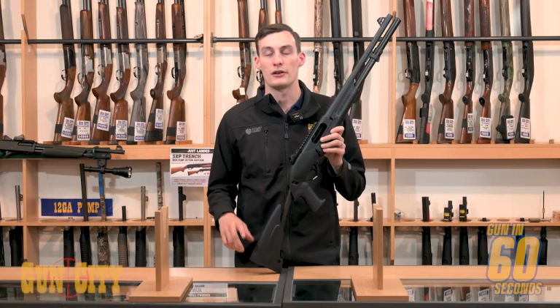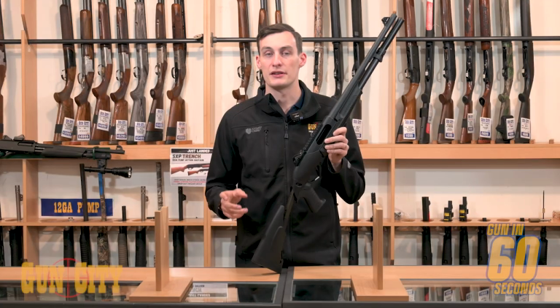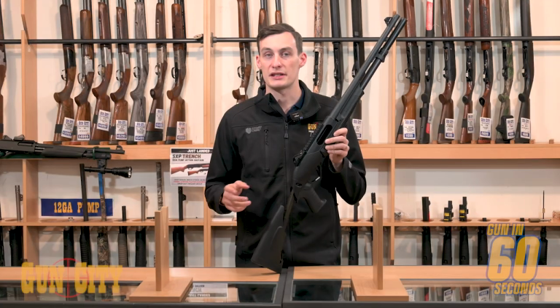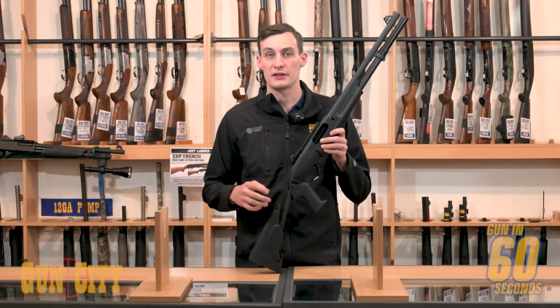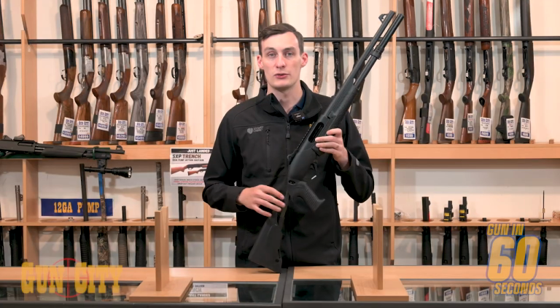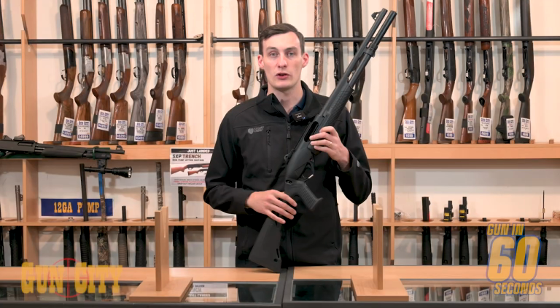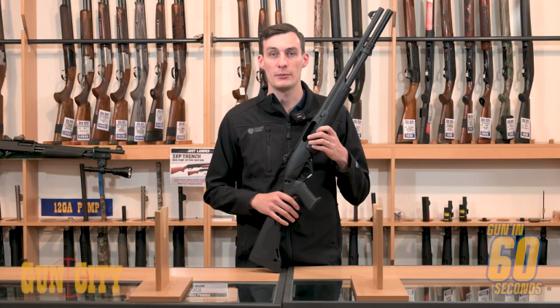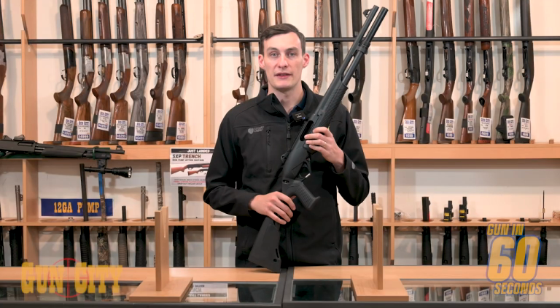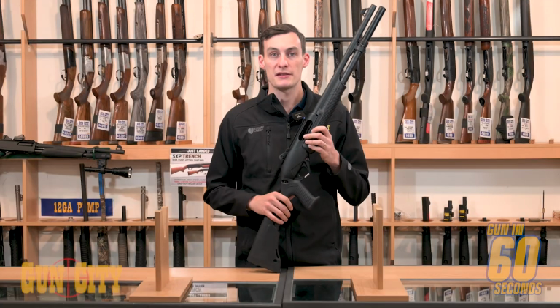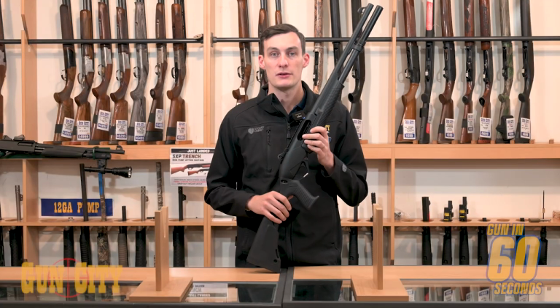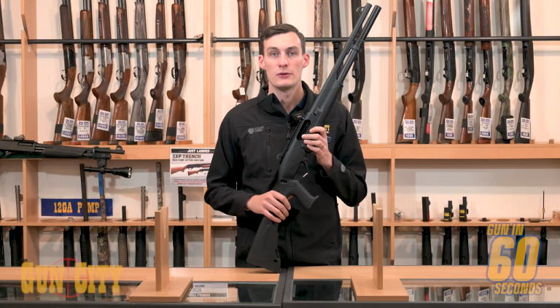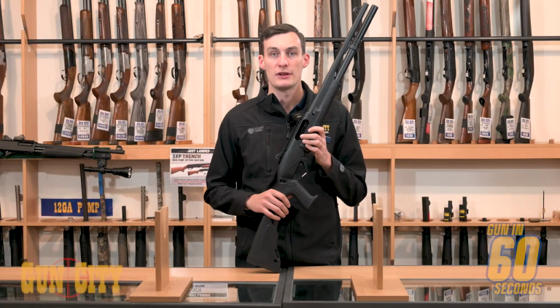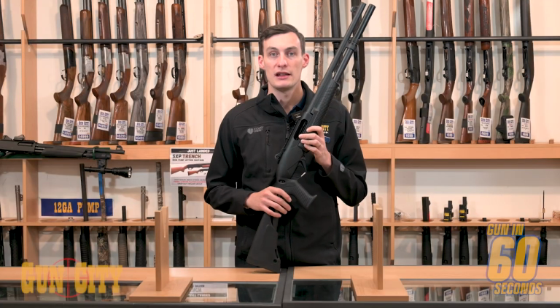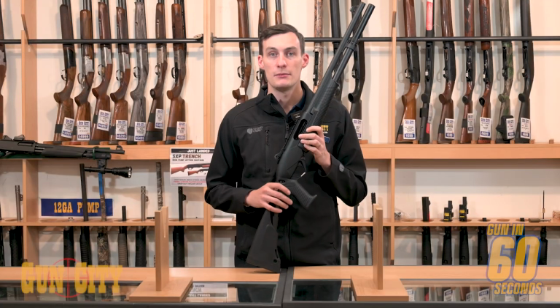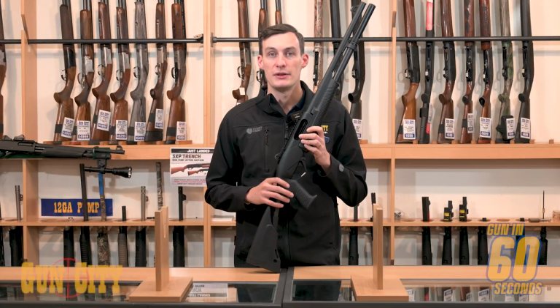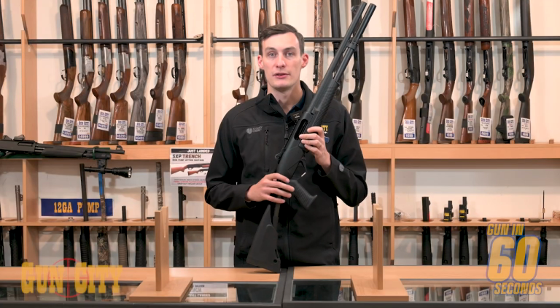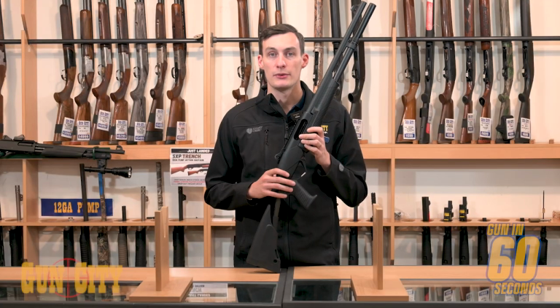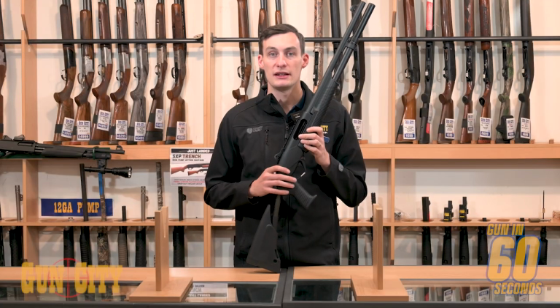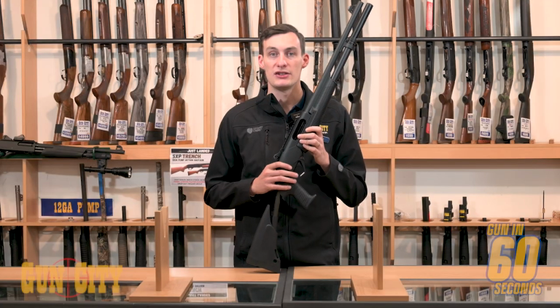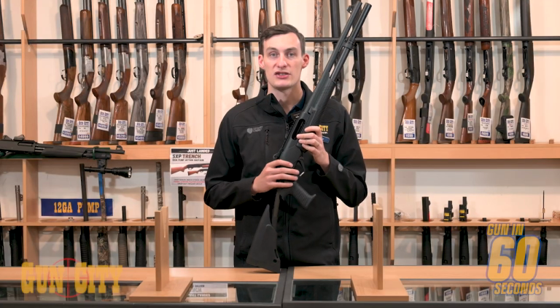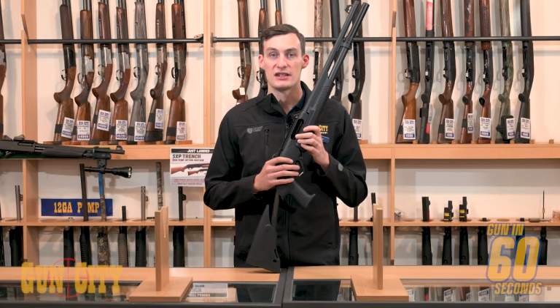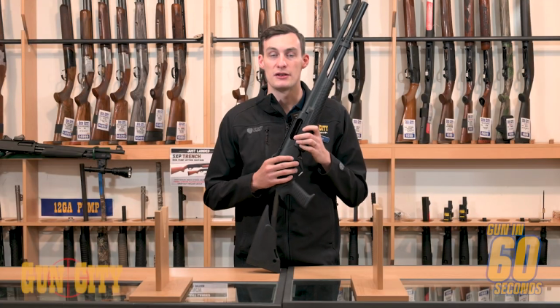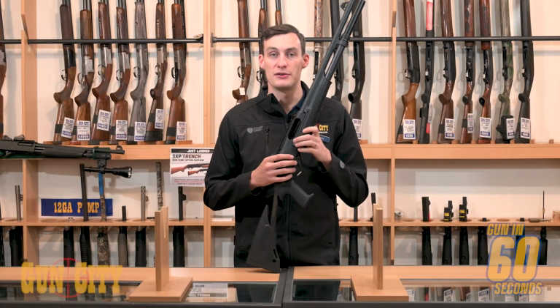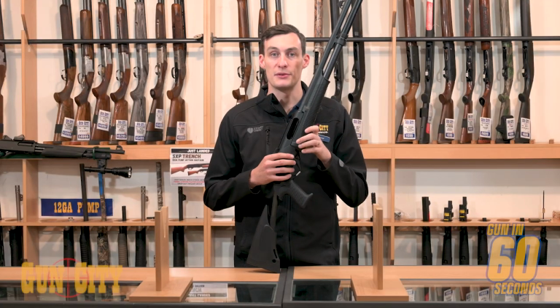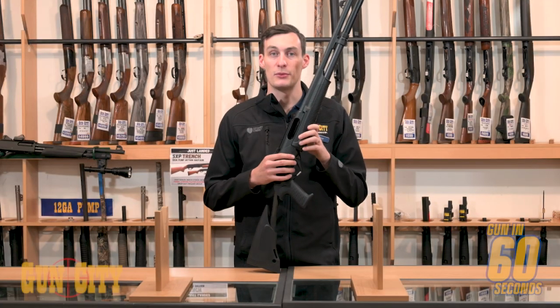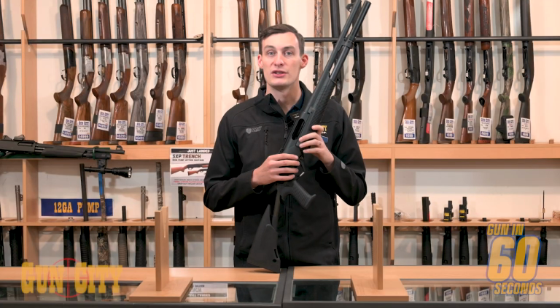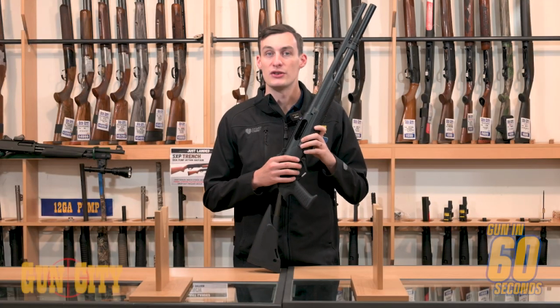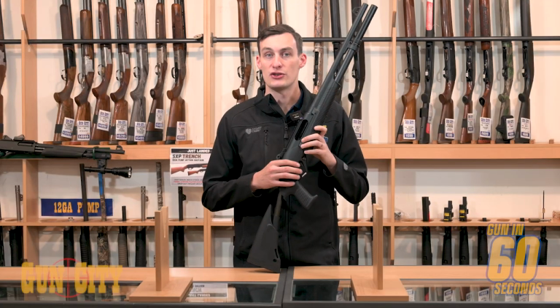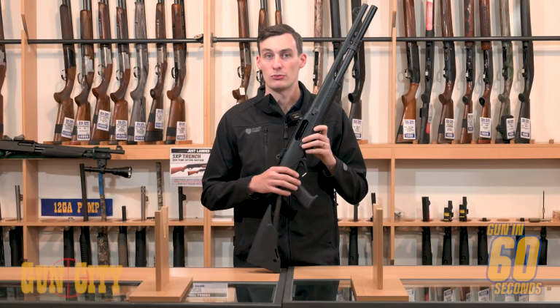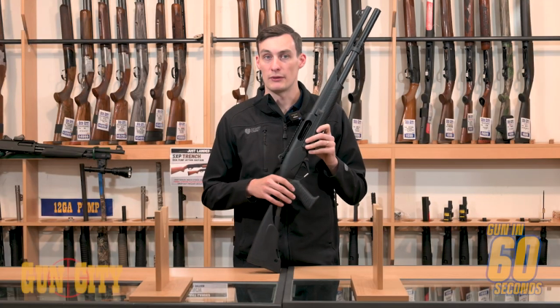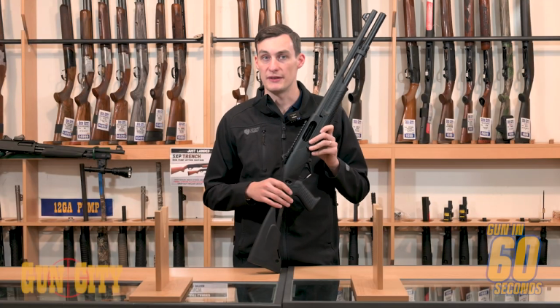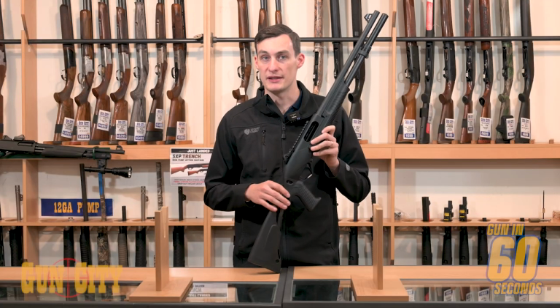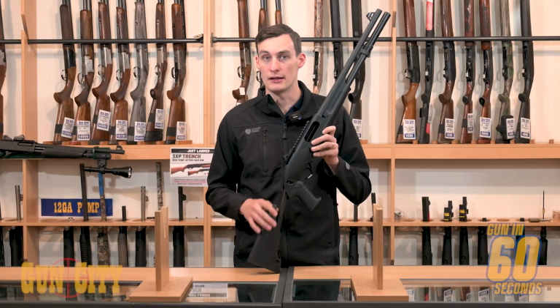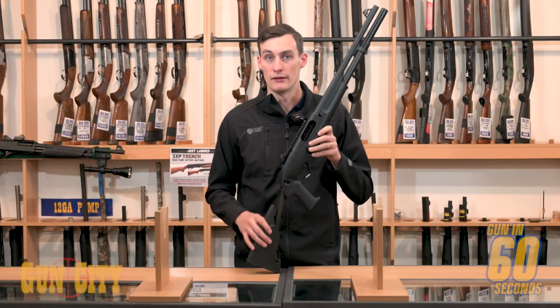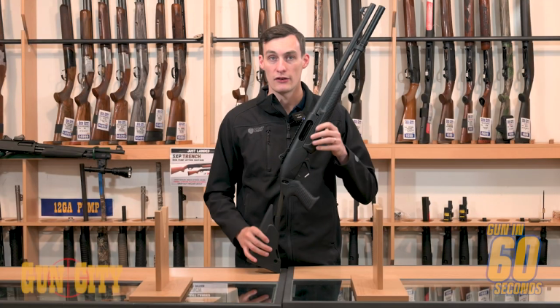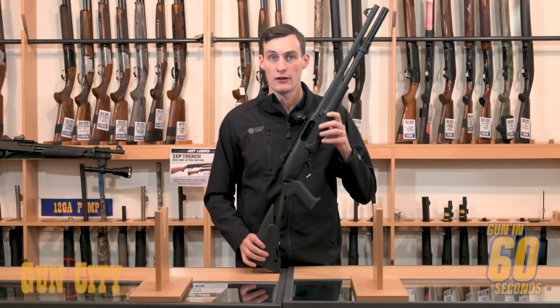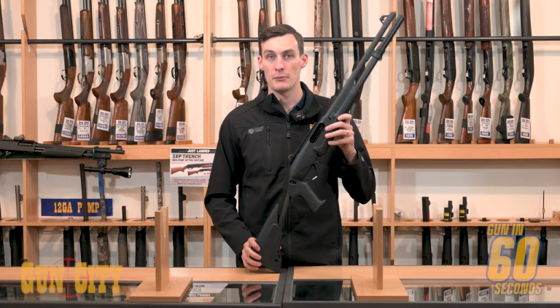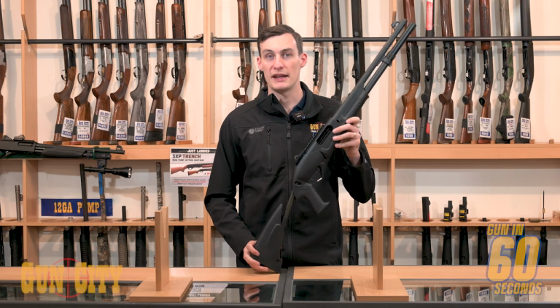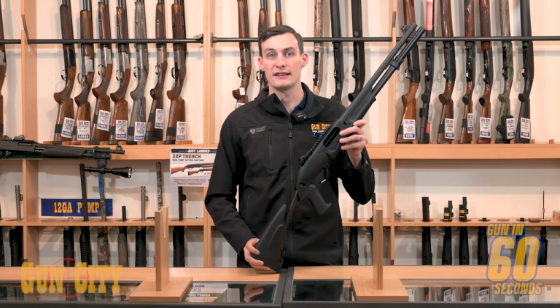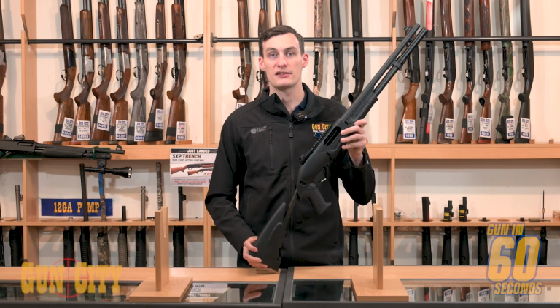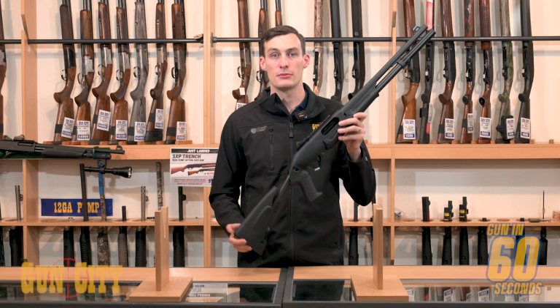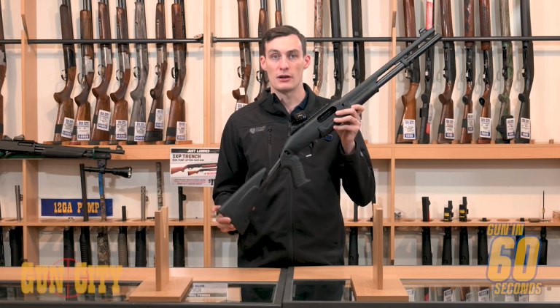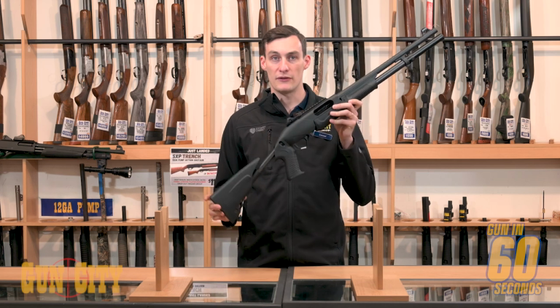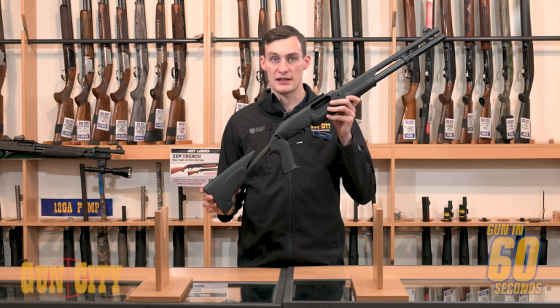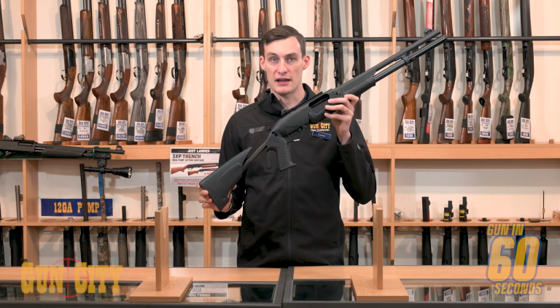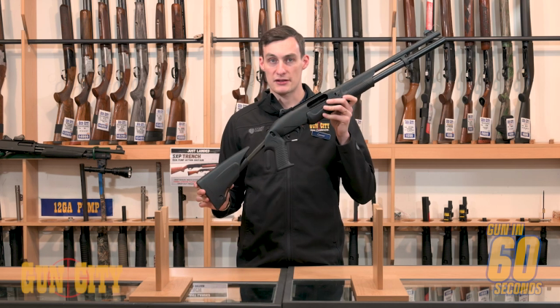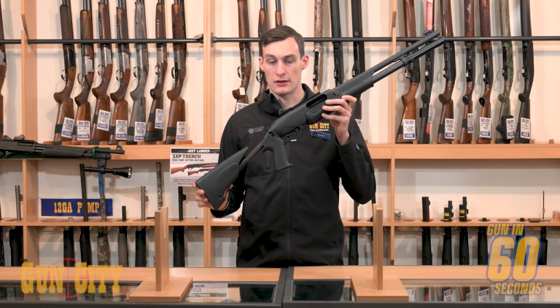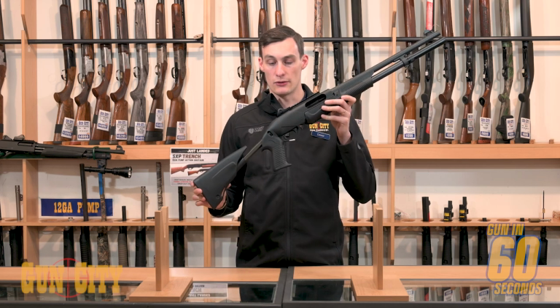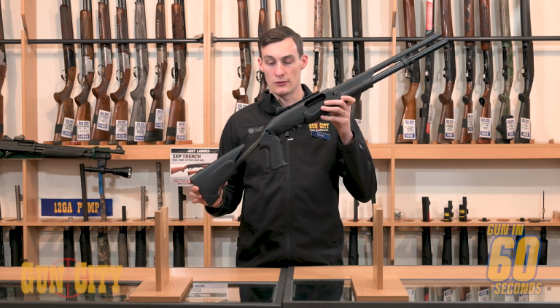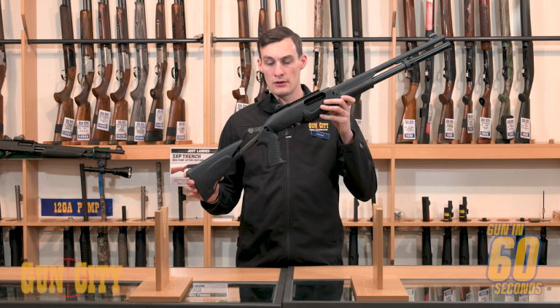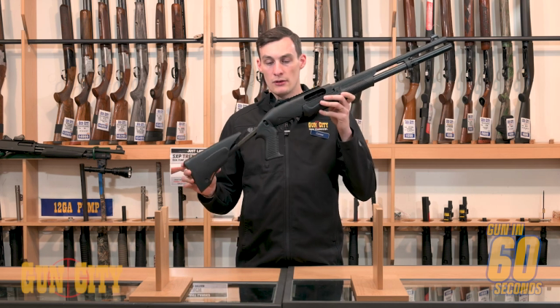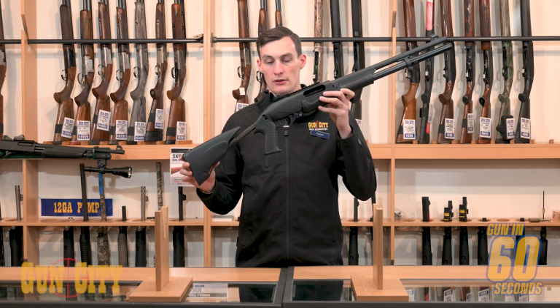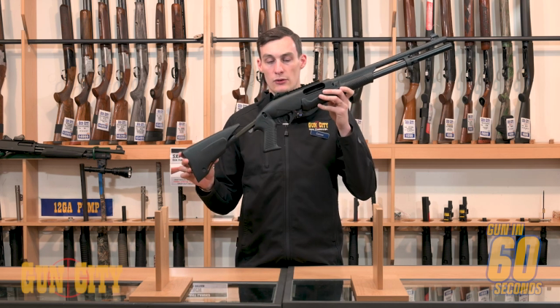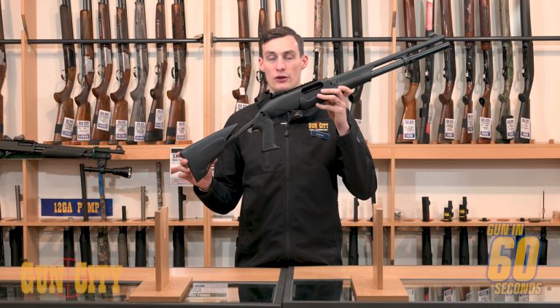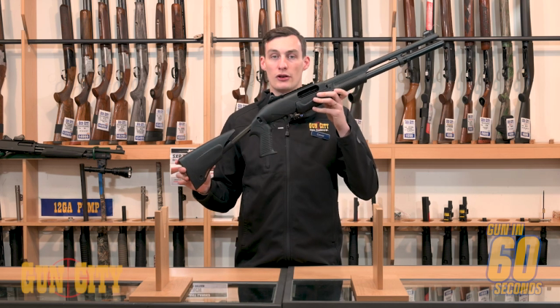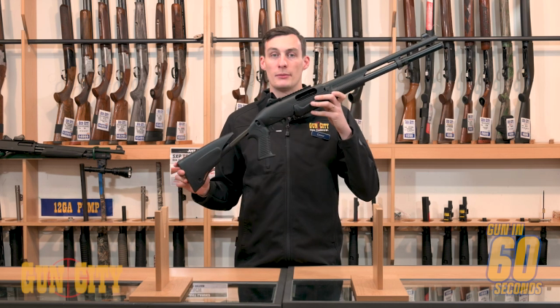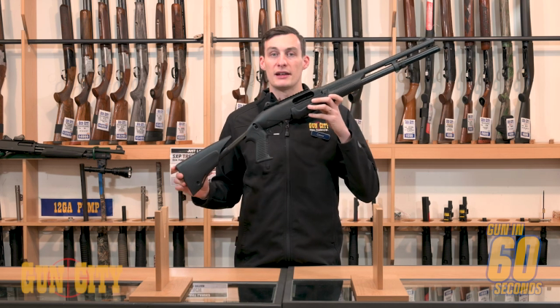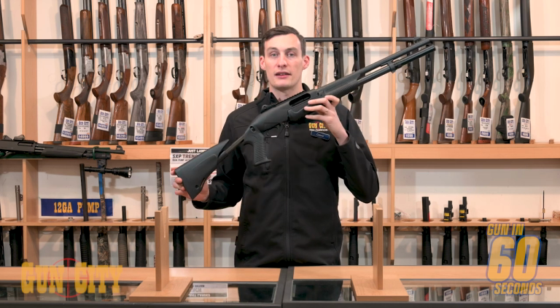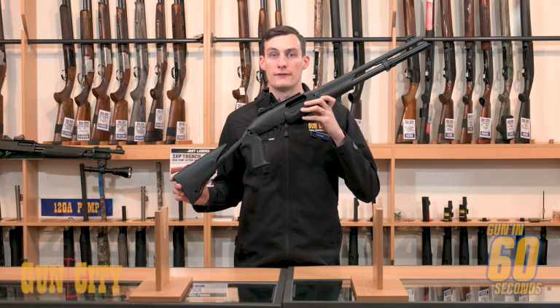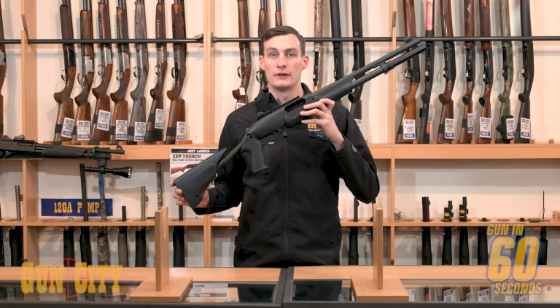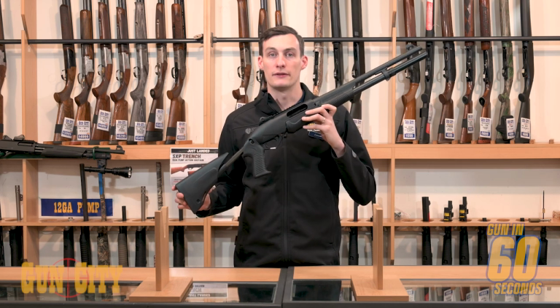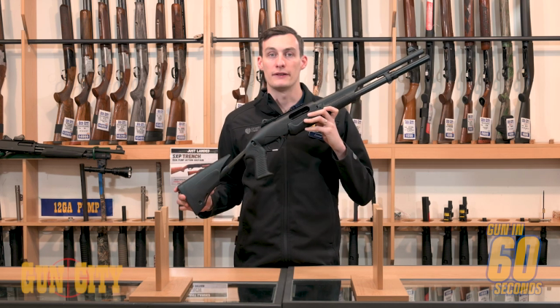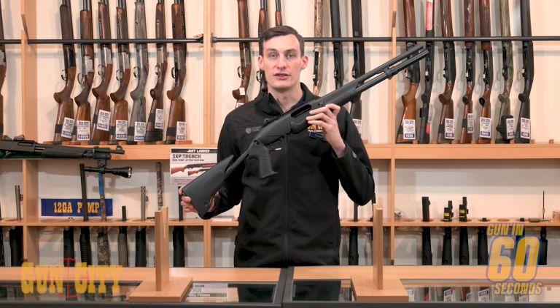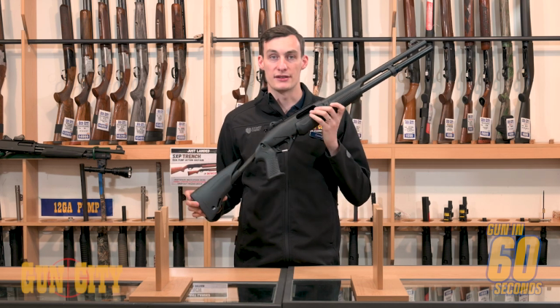I could talk about this all day but you really just need to do some research on one for yourself. Benelli Supernova Tactical — ergonomic and full of features.